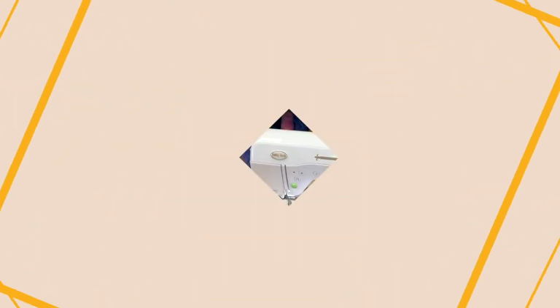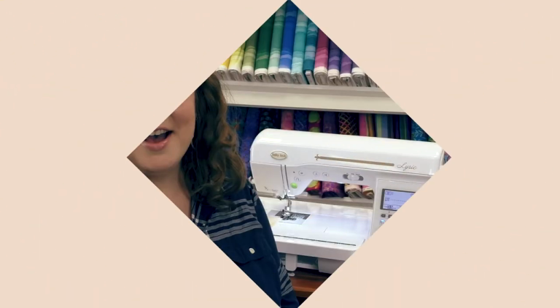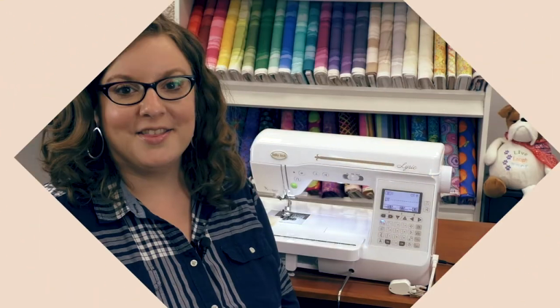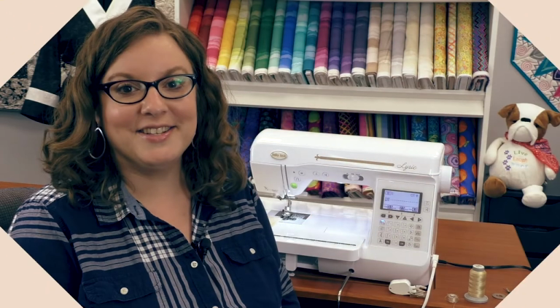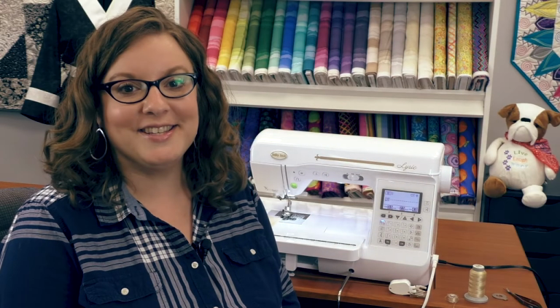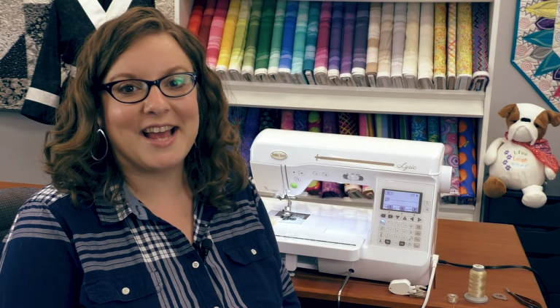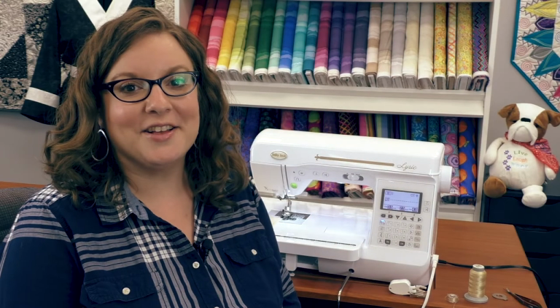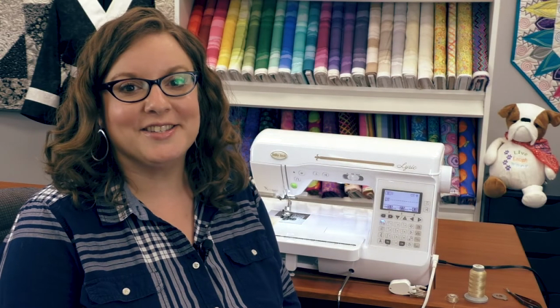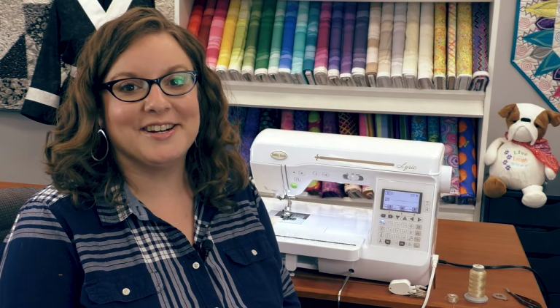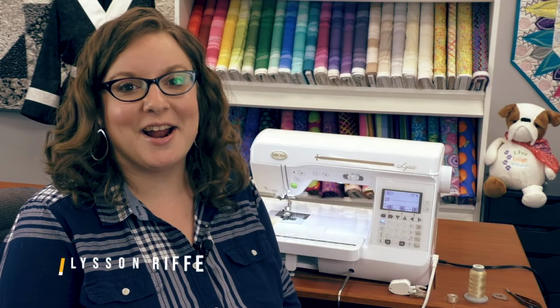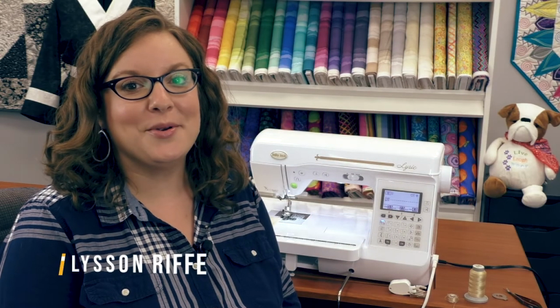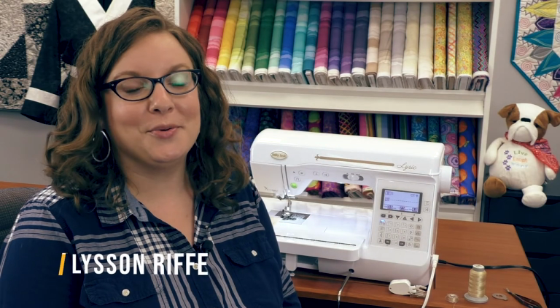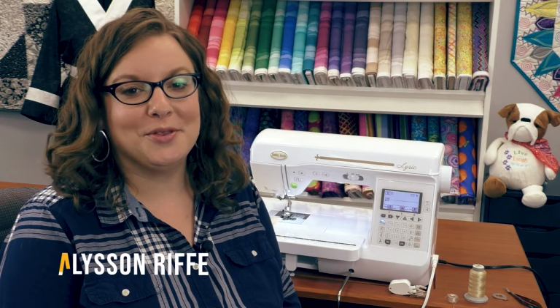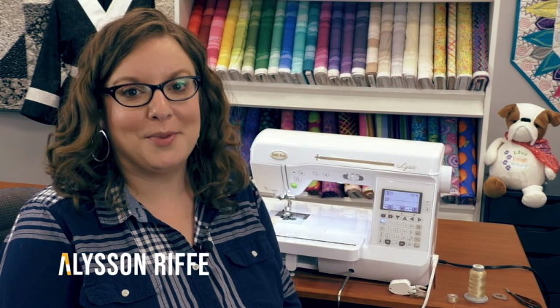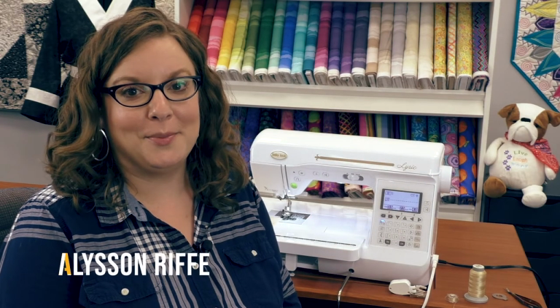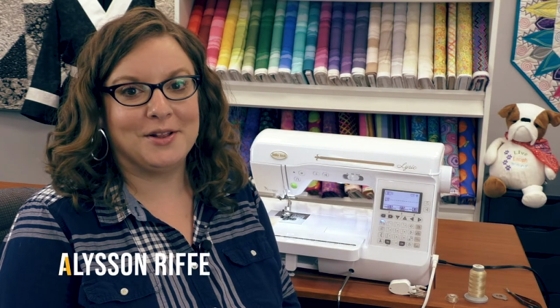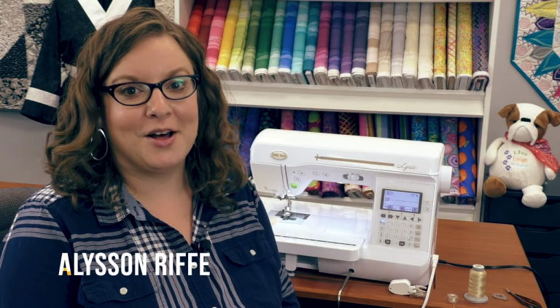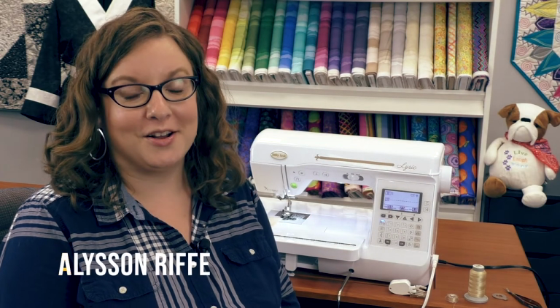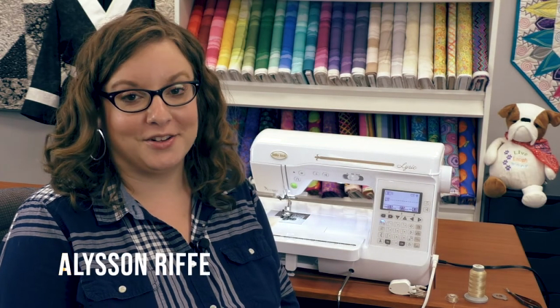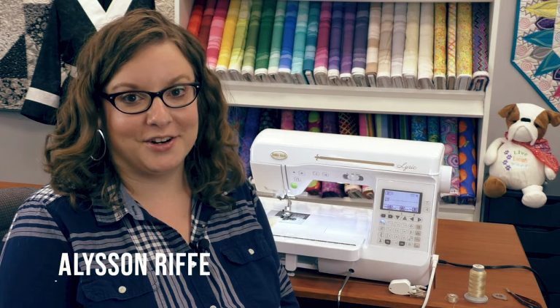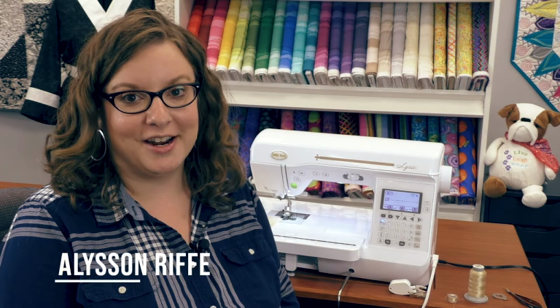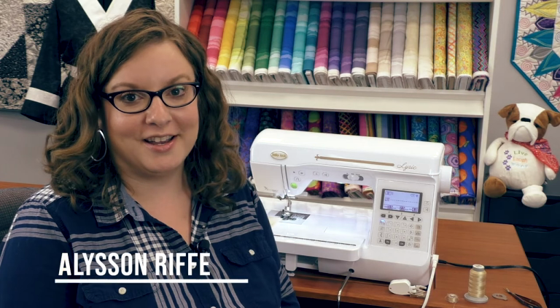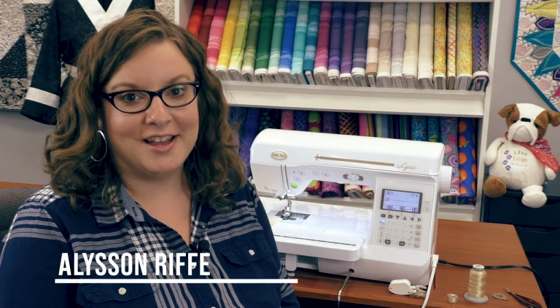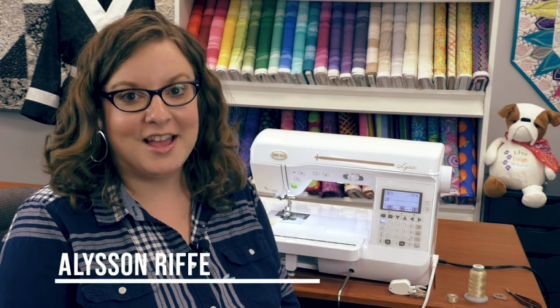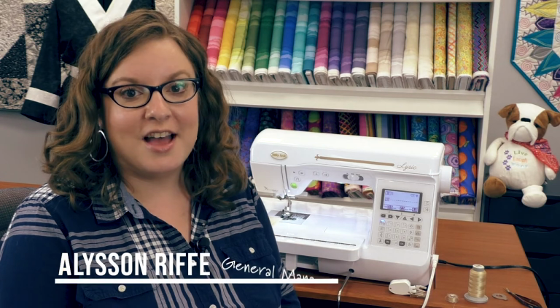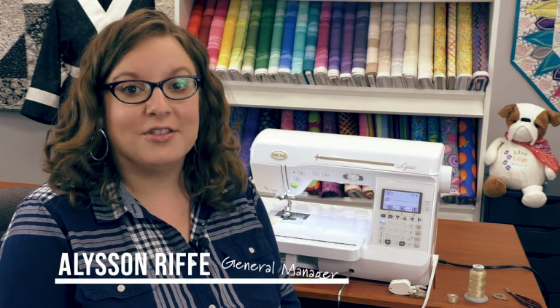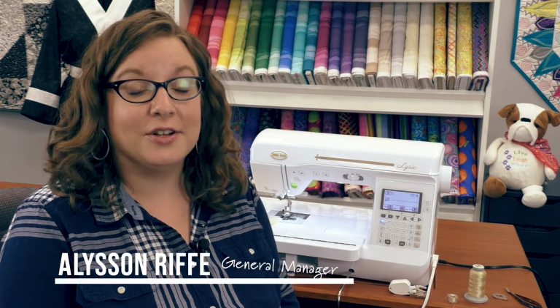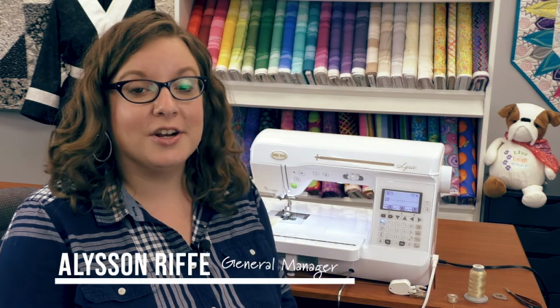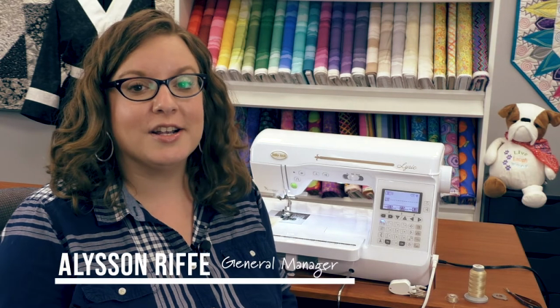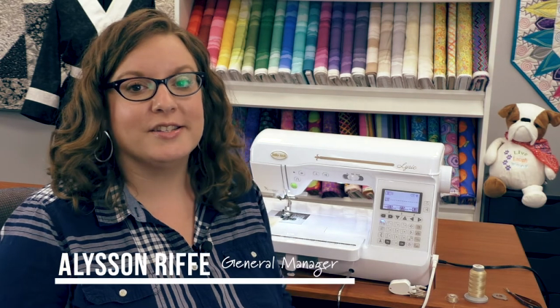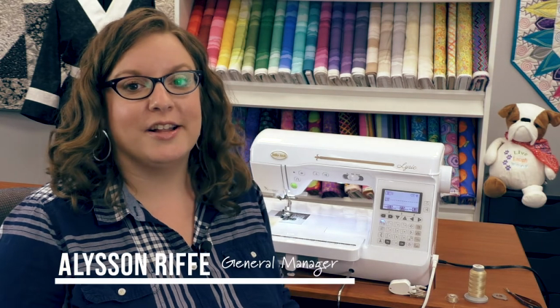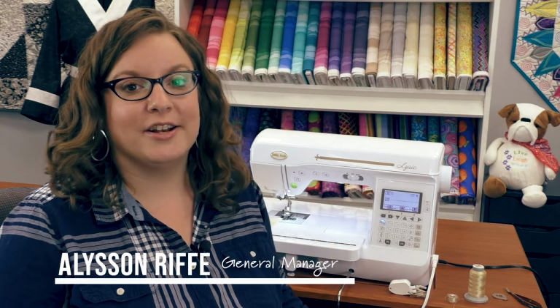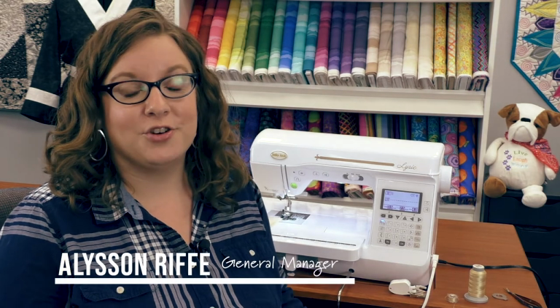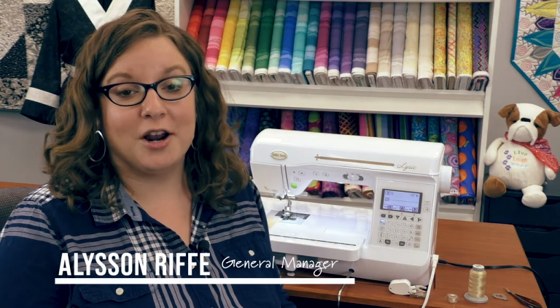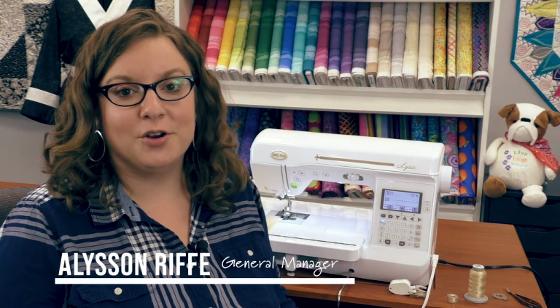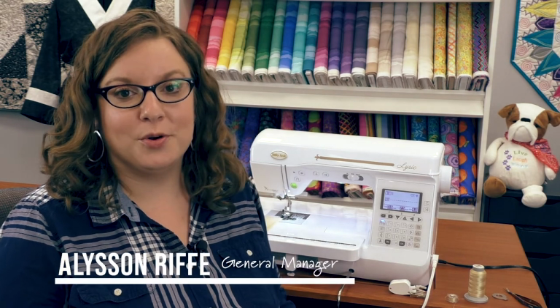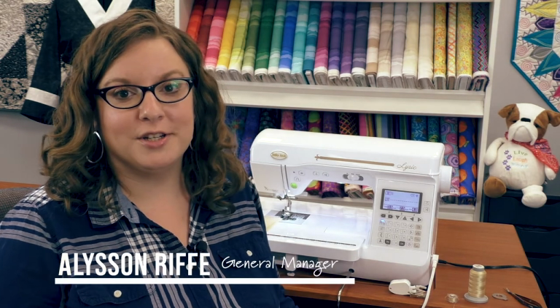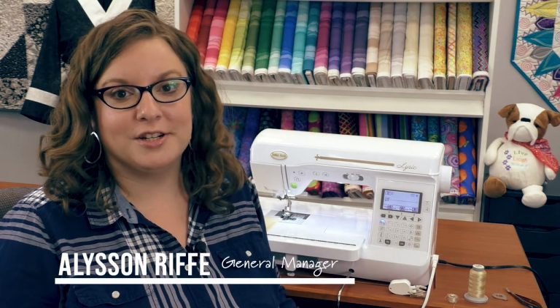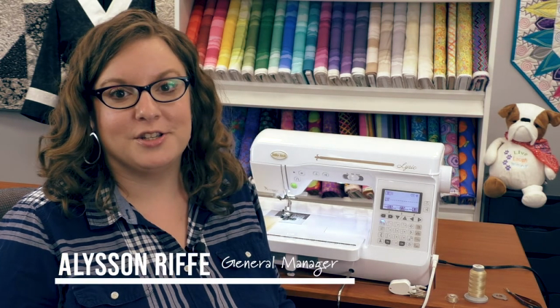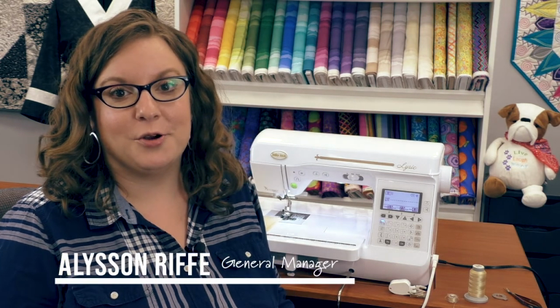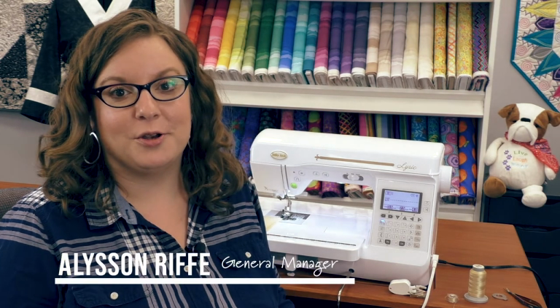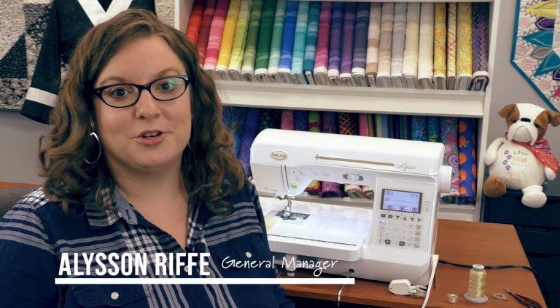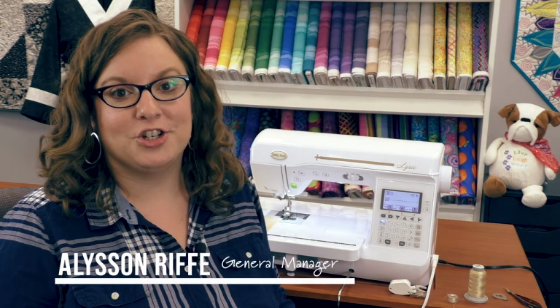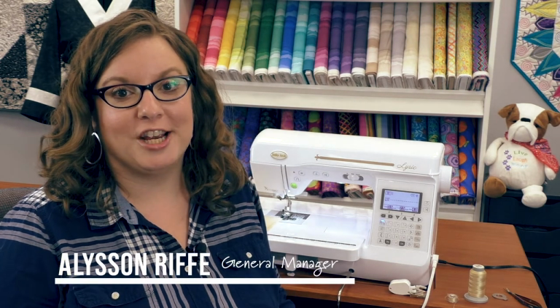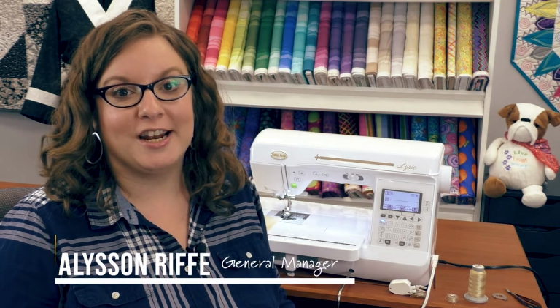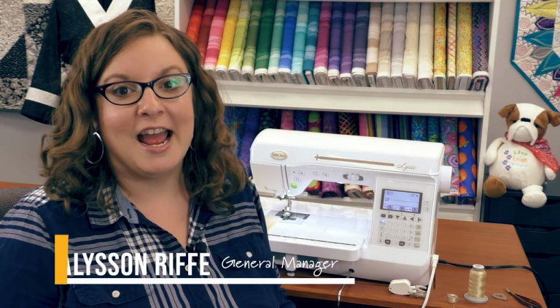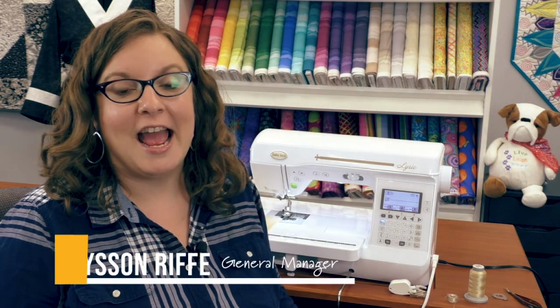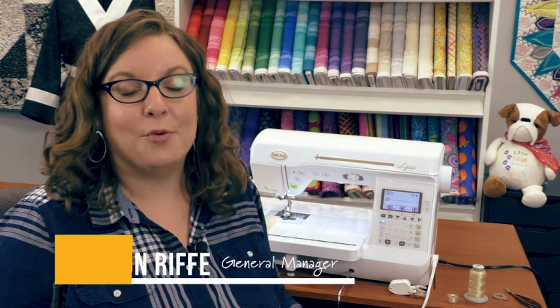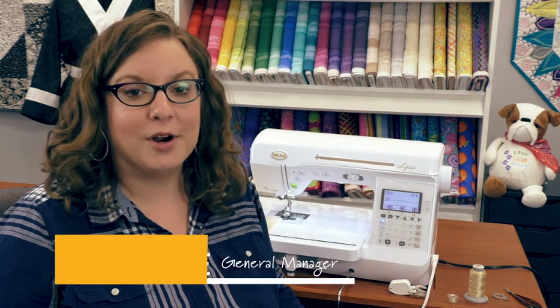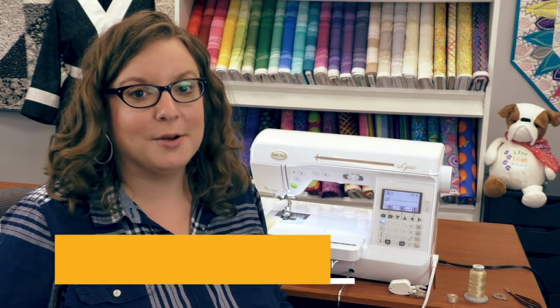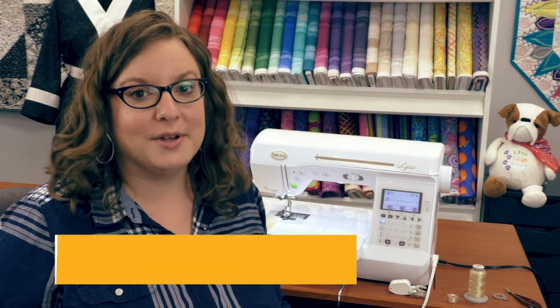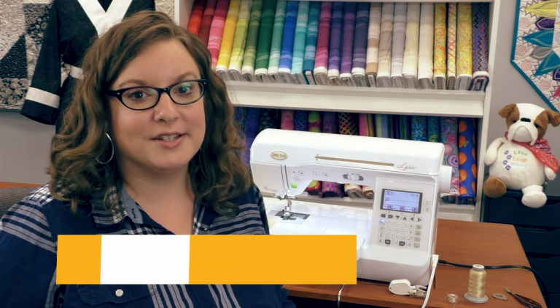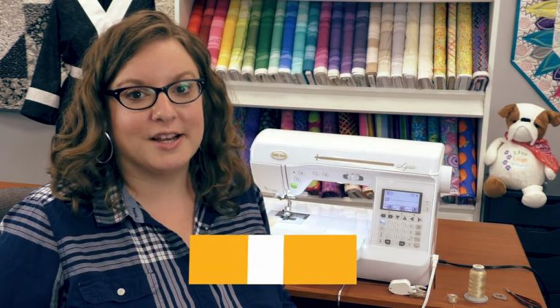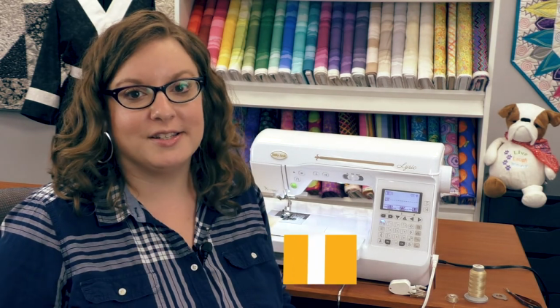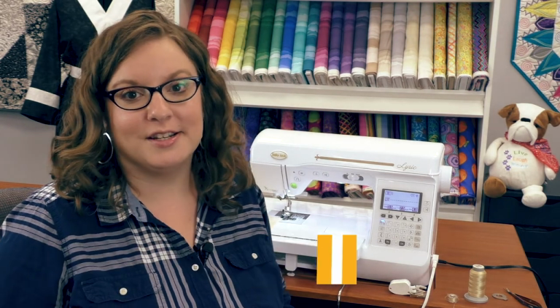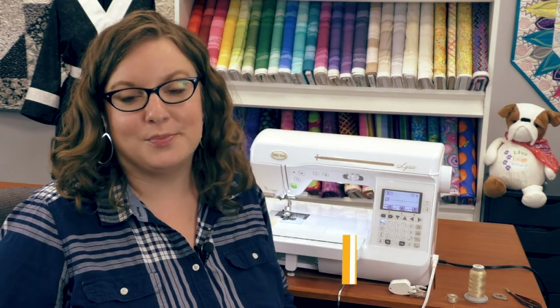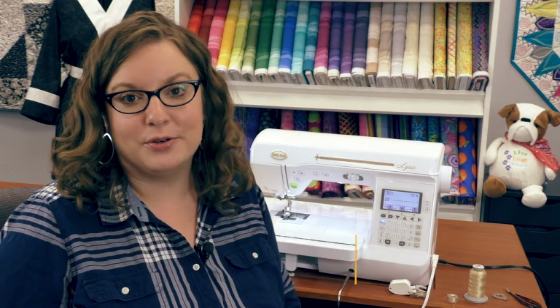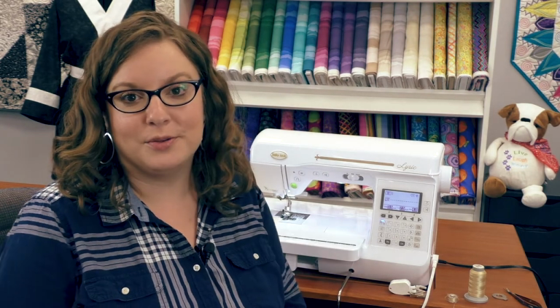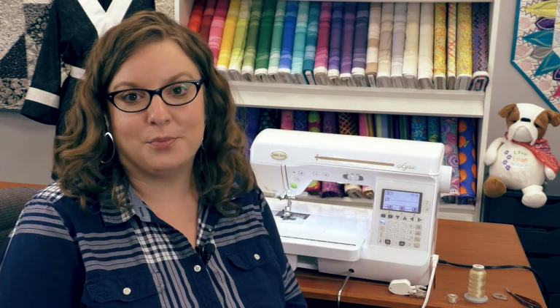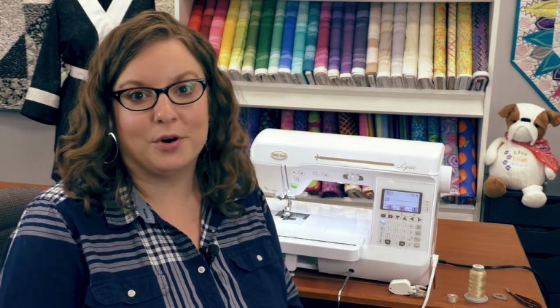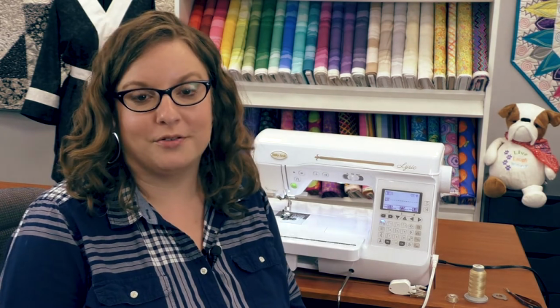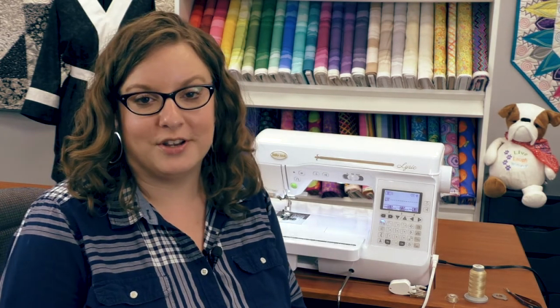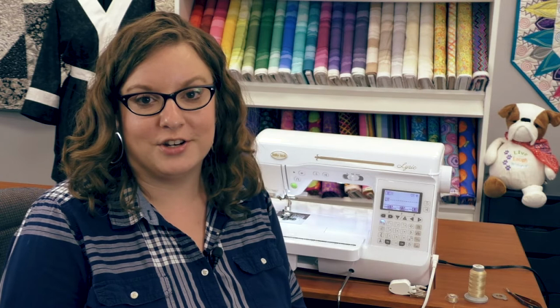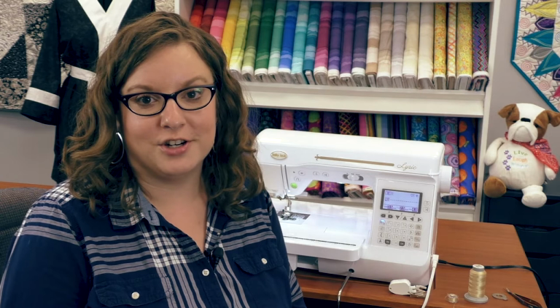This is Allison and I'm here with the Baby Lock Lyric. The Lyric is an electronic quilting and sewing machine and we're going to be discussing its most important features.